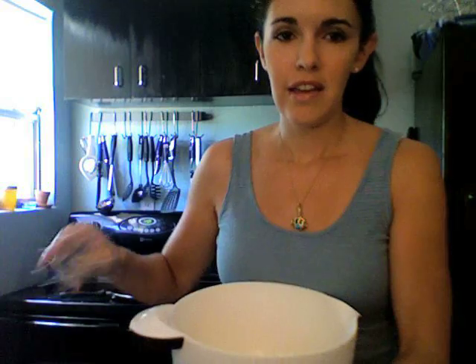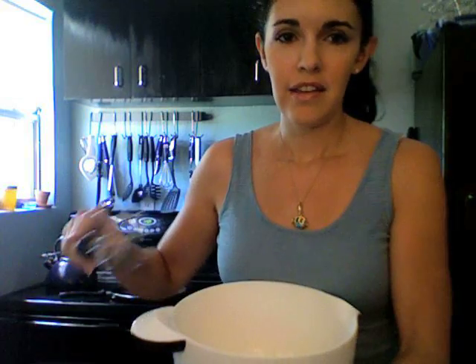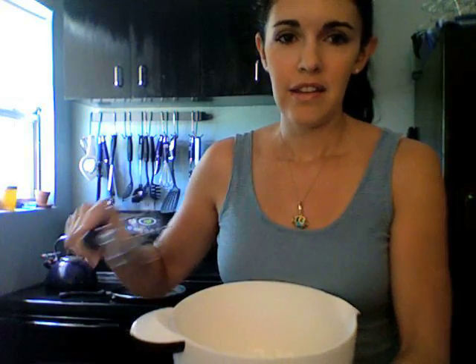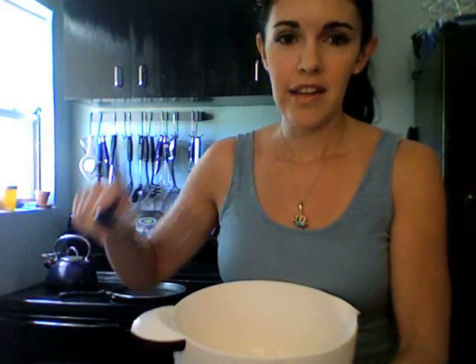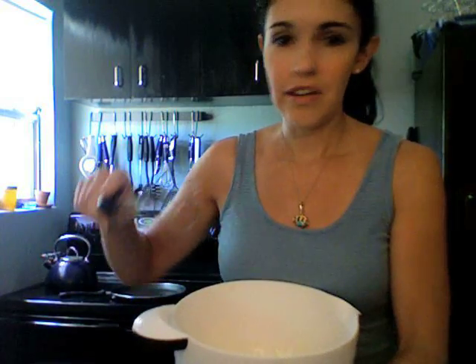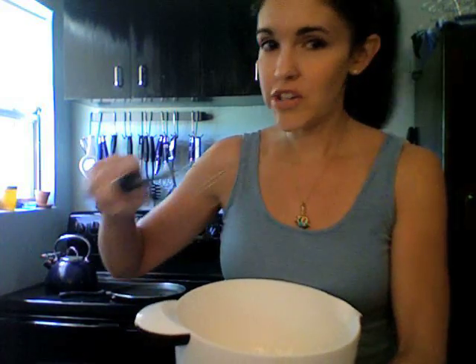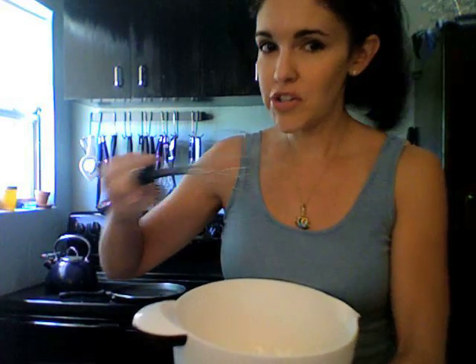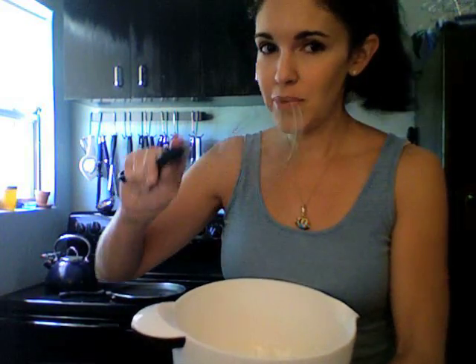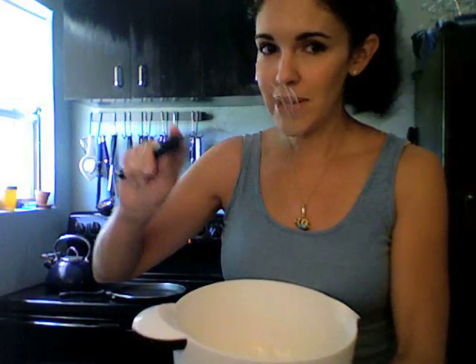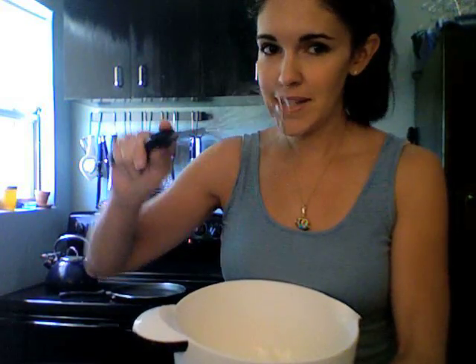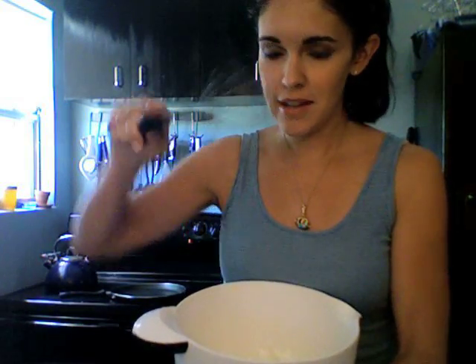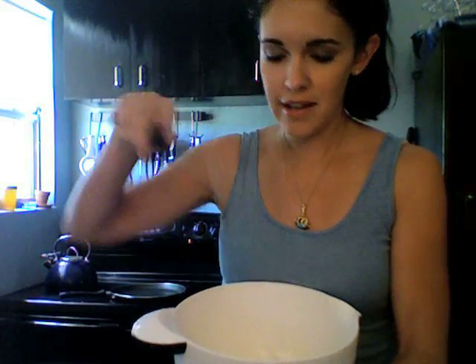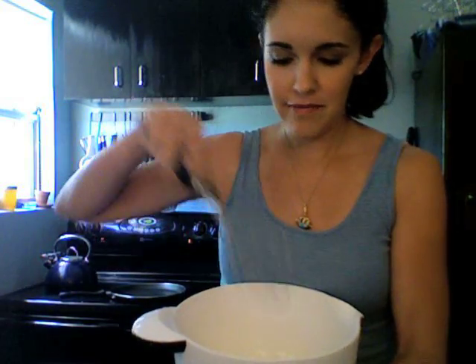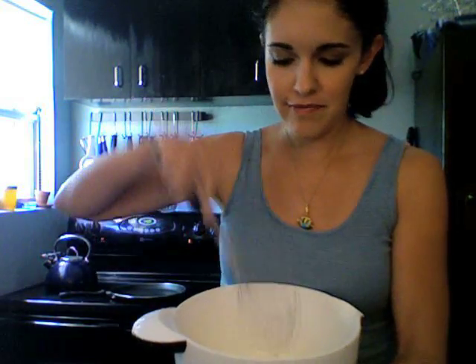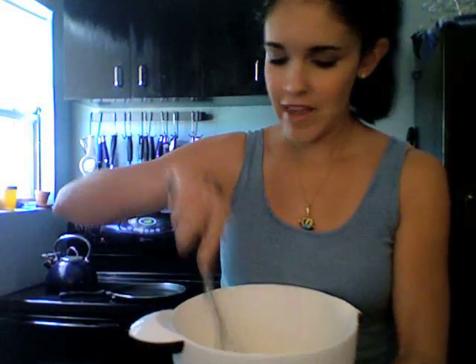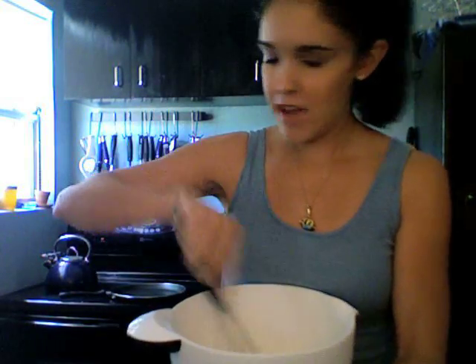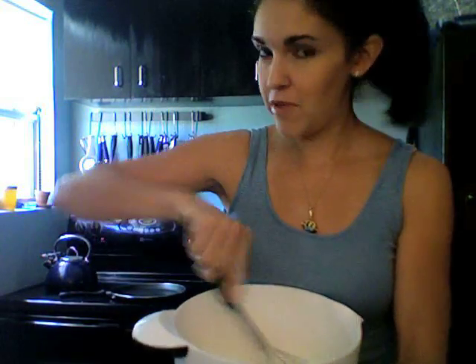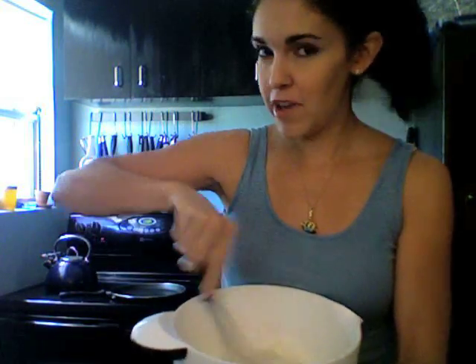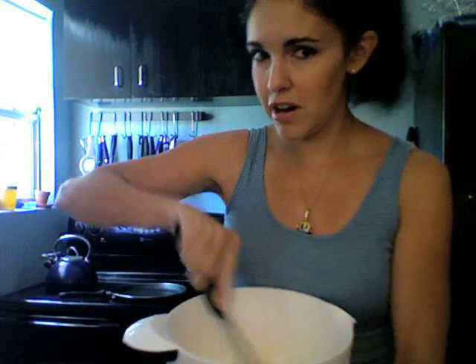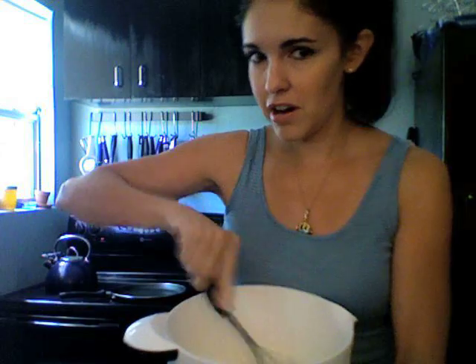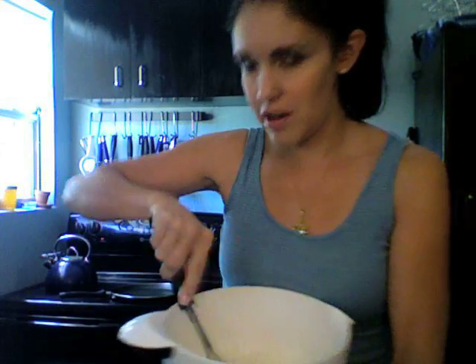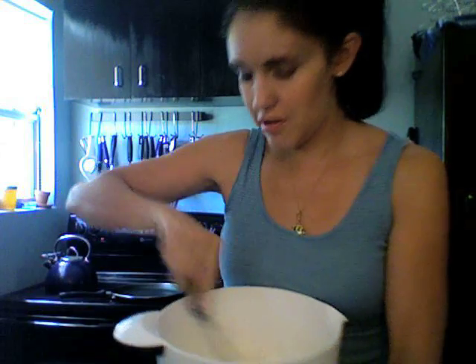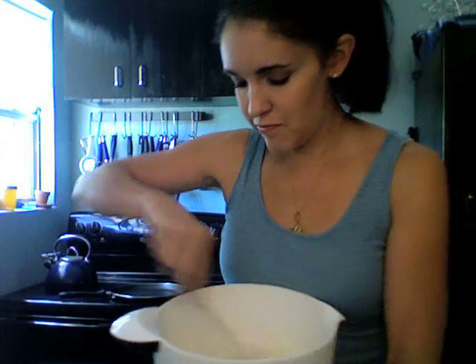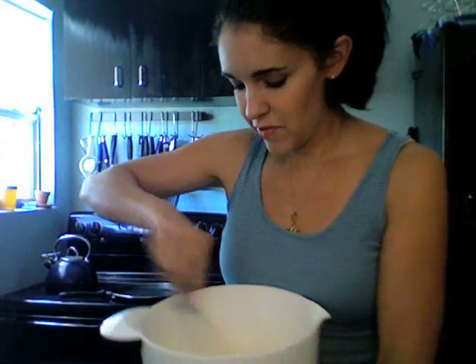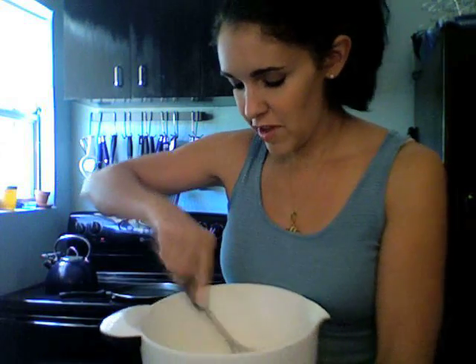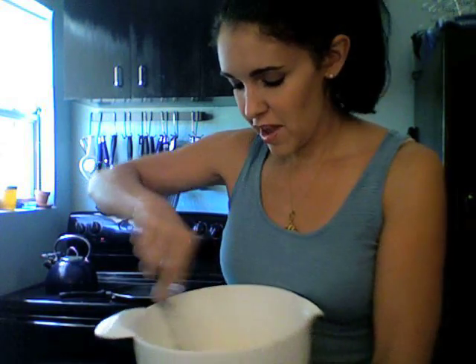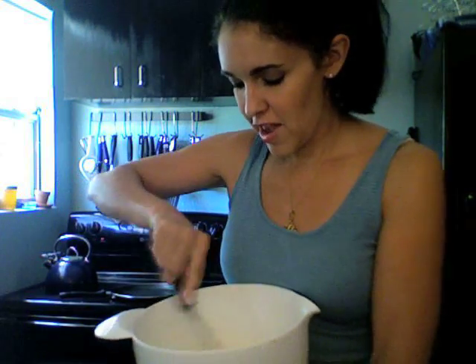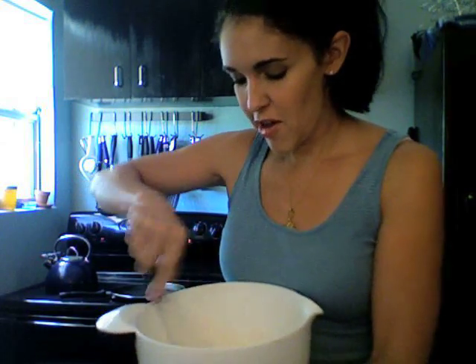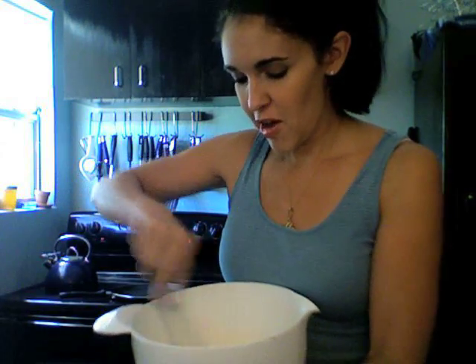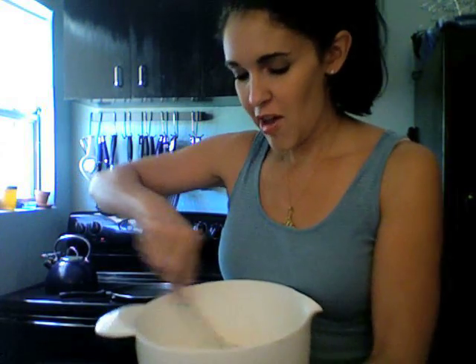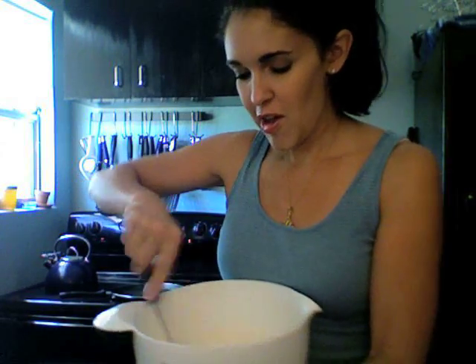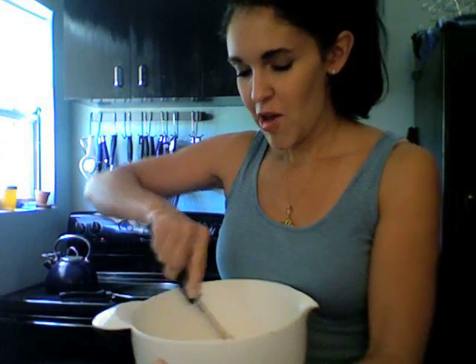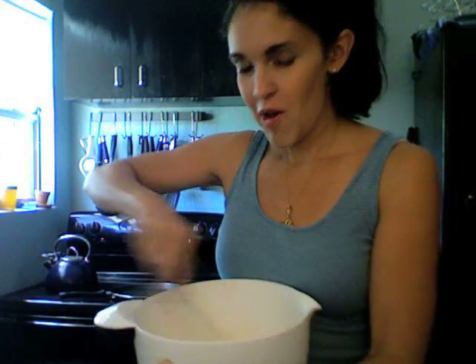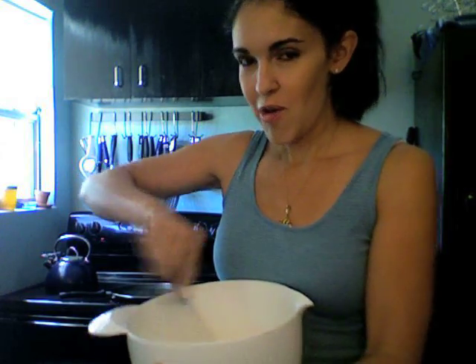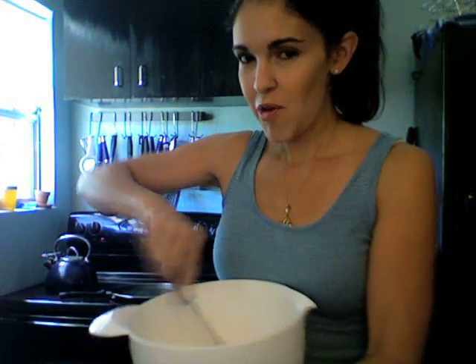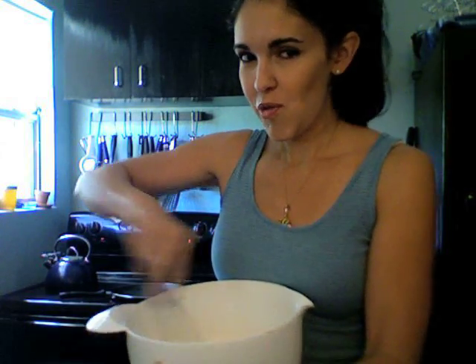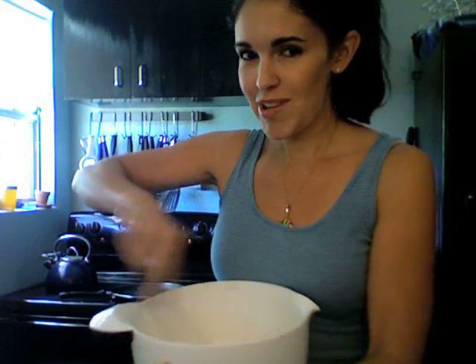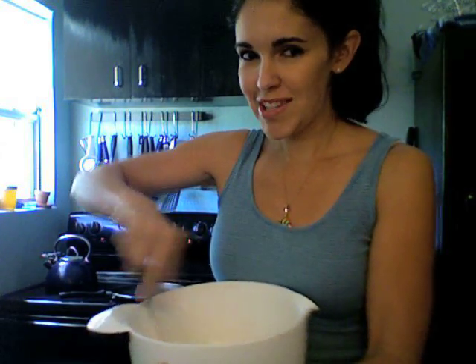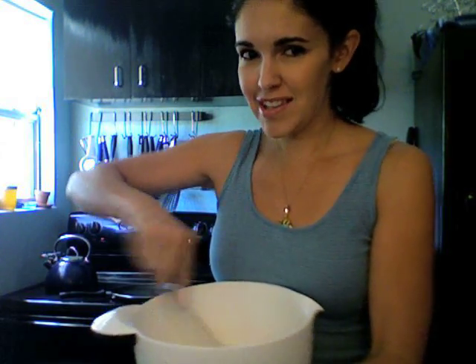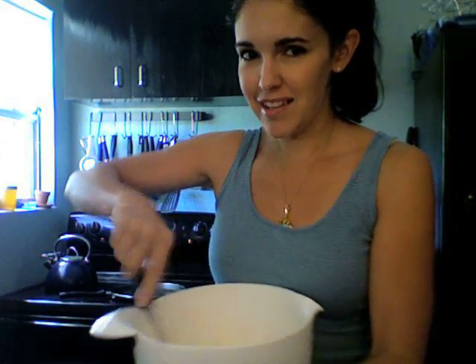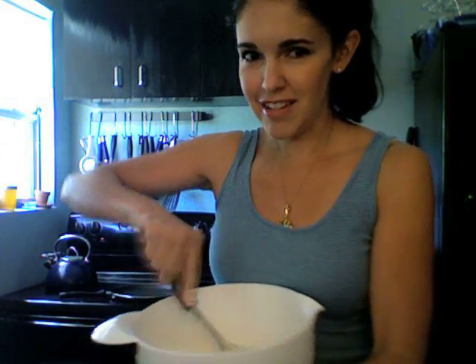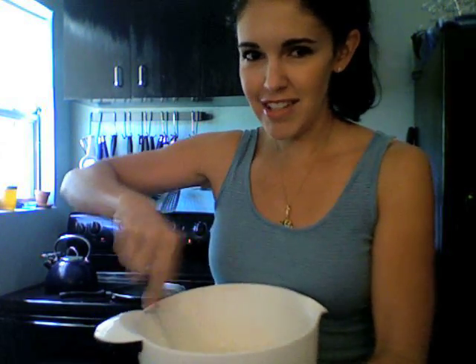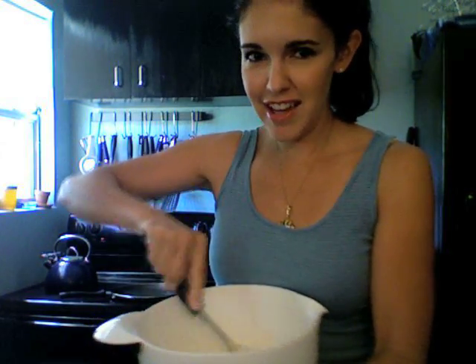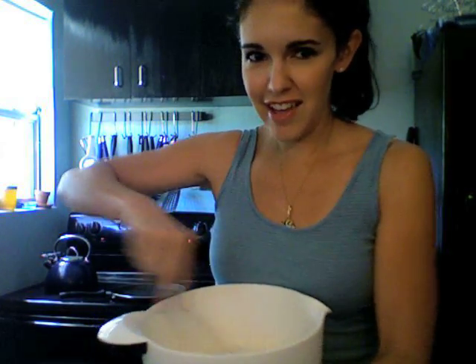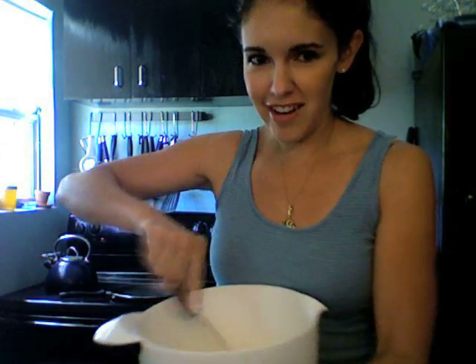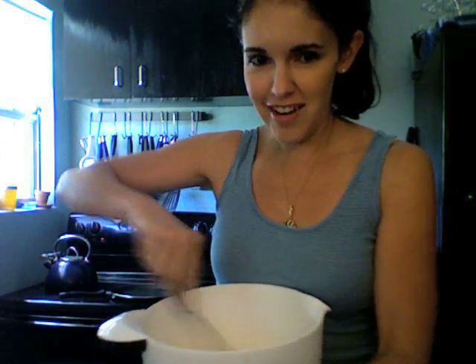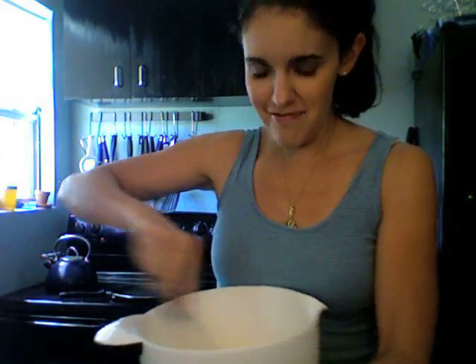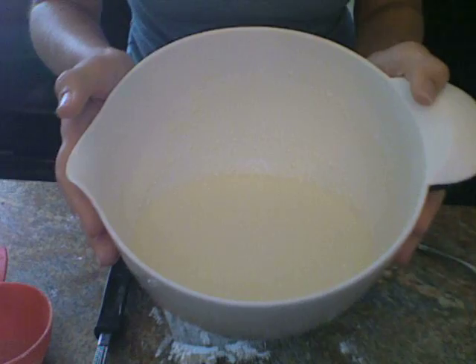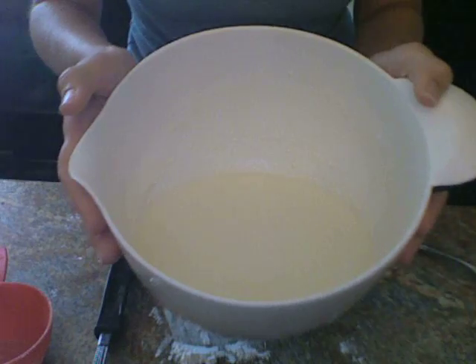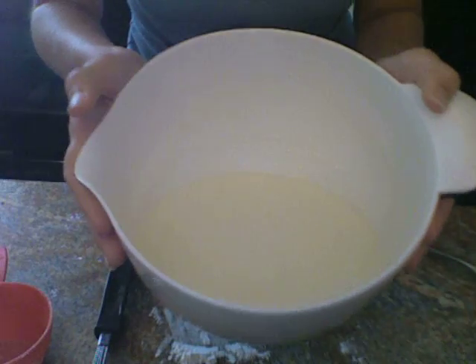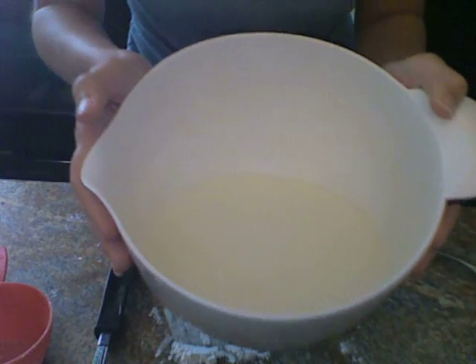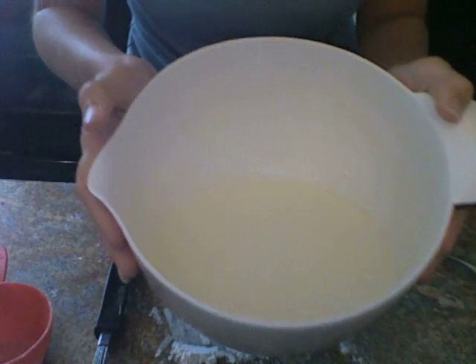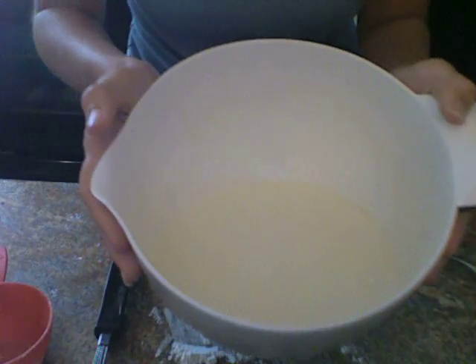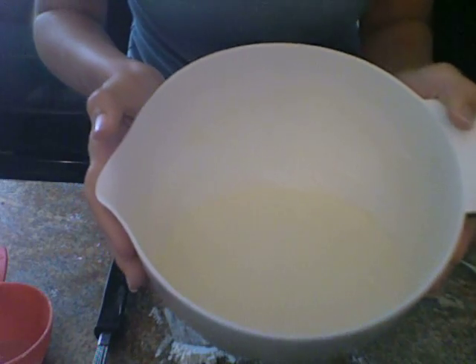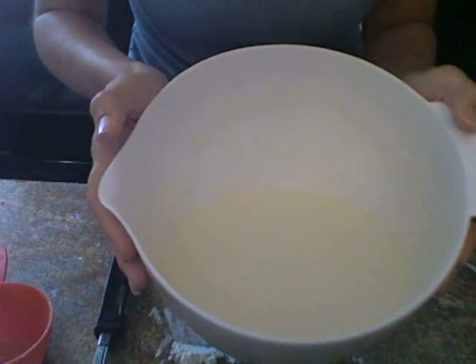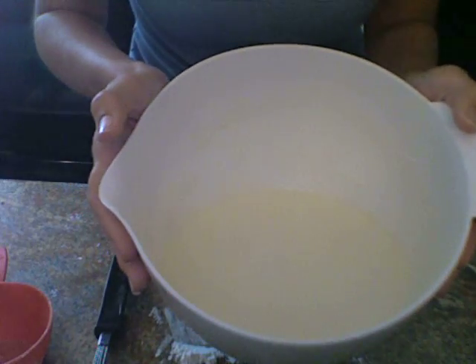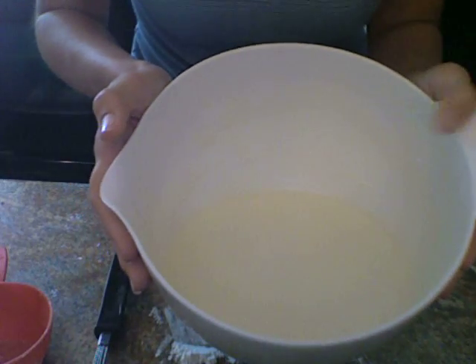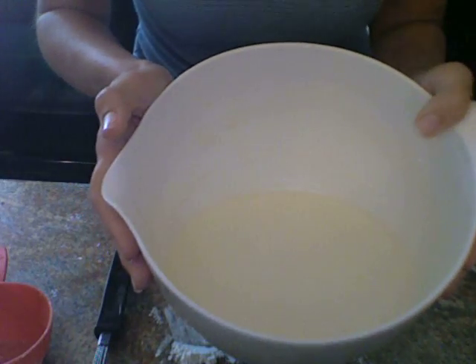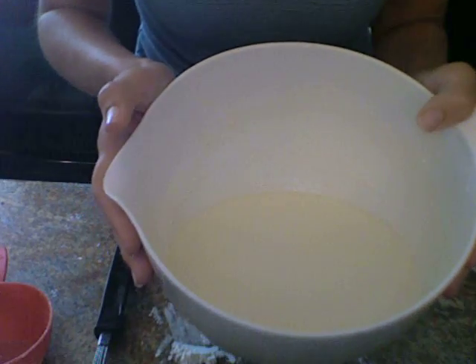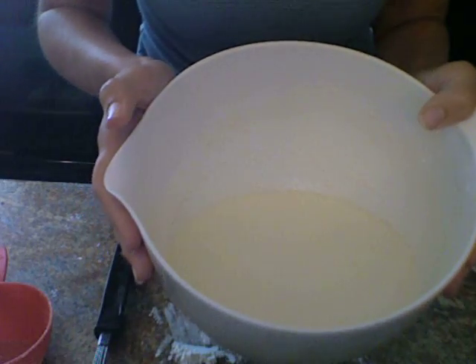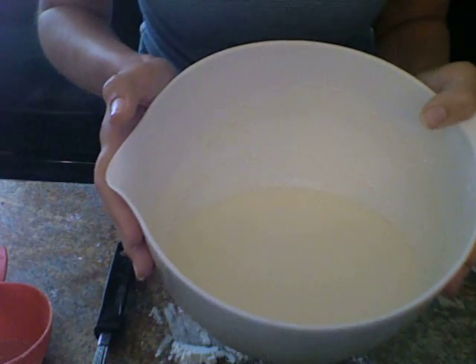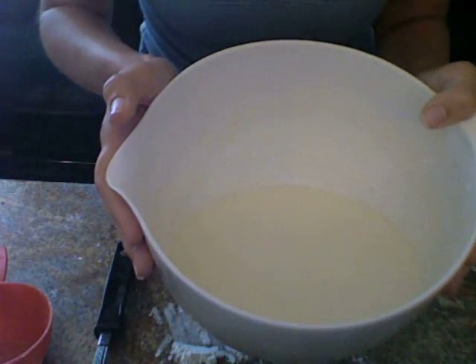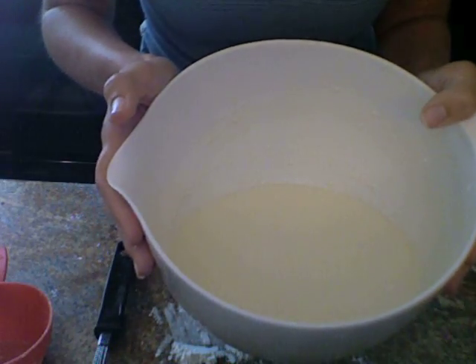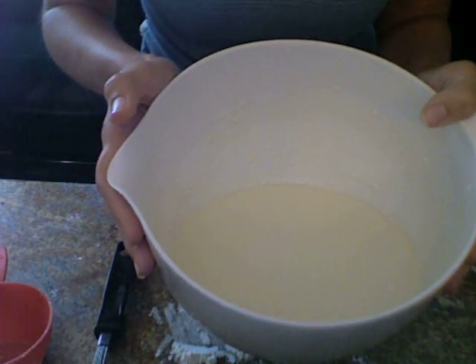Now get your whisk and we are going to whisk it all together. There's what that should look like.